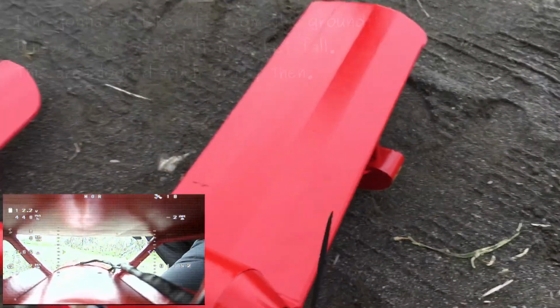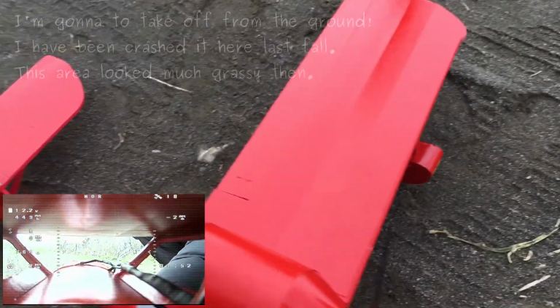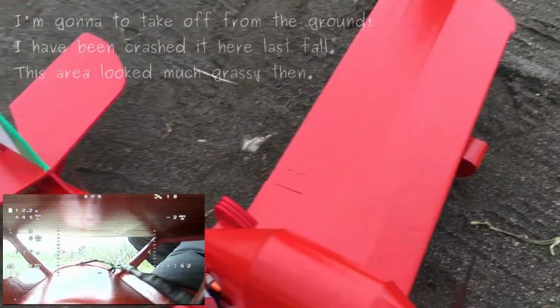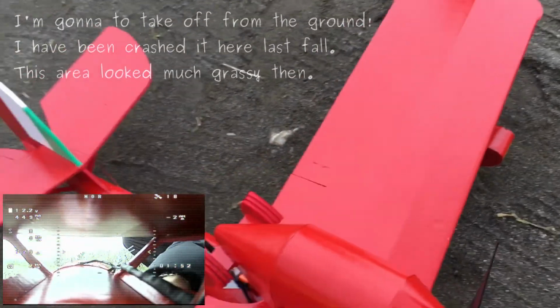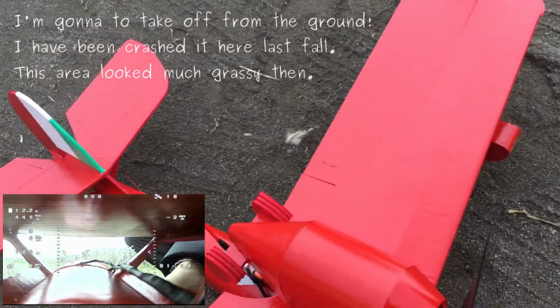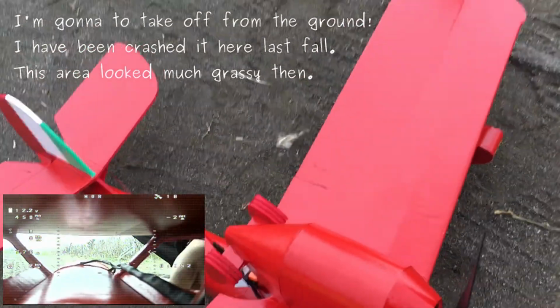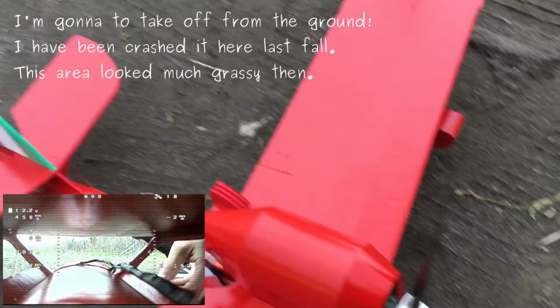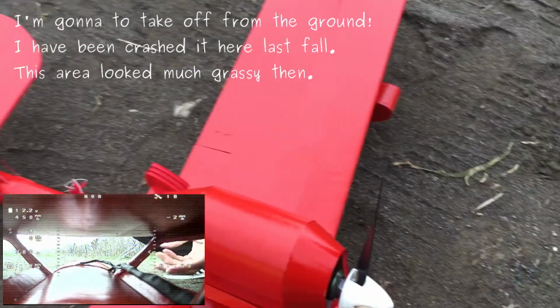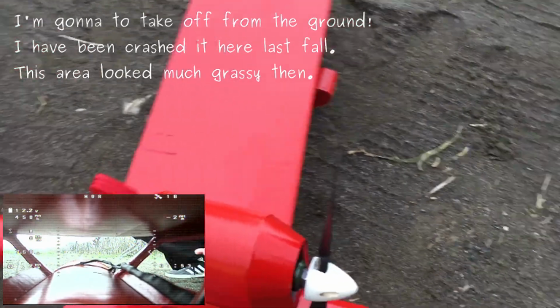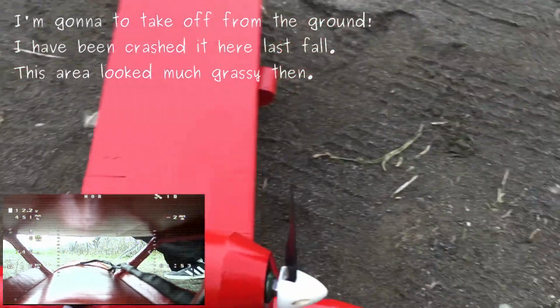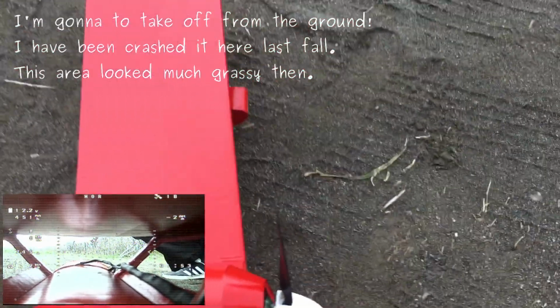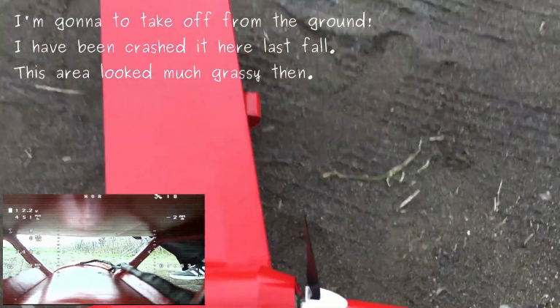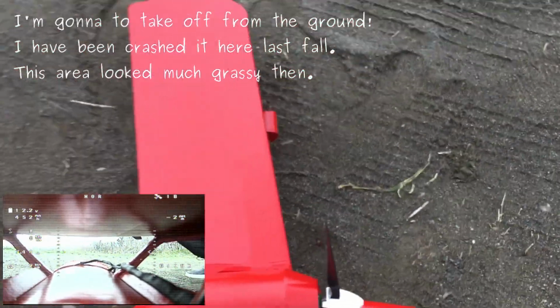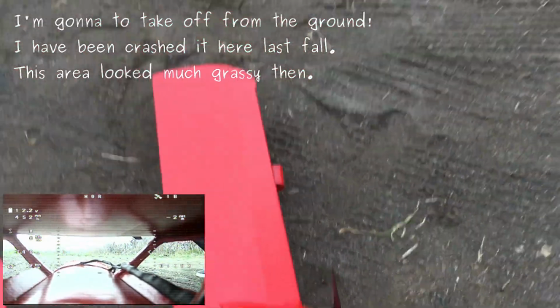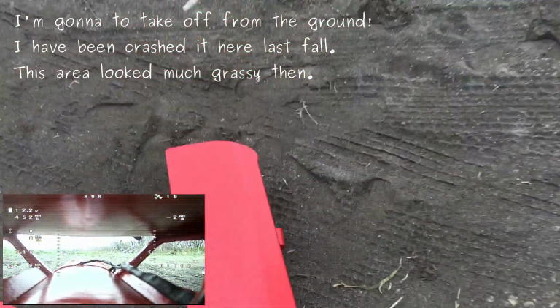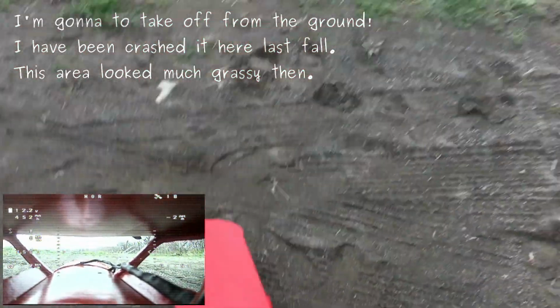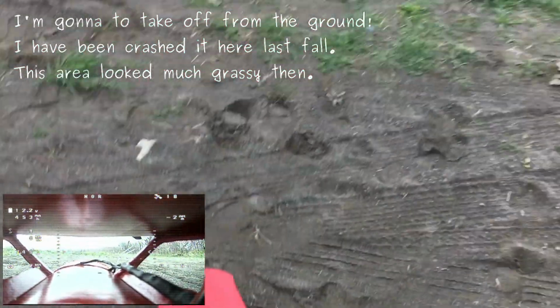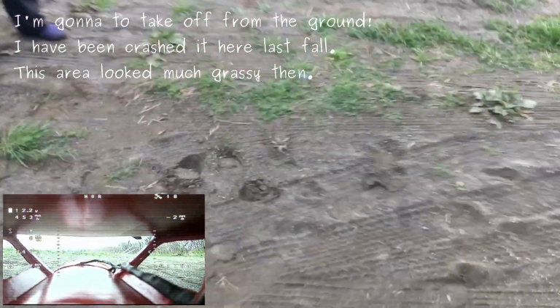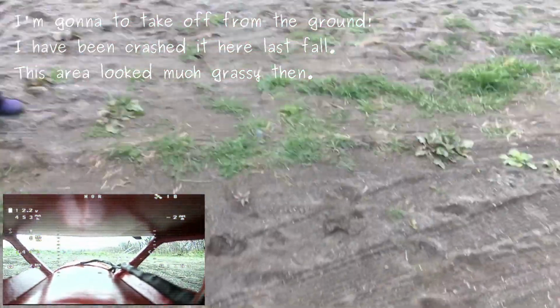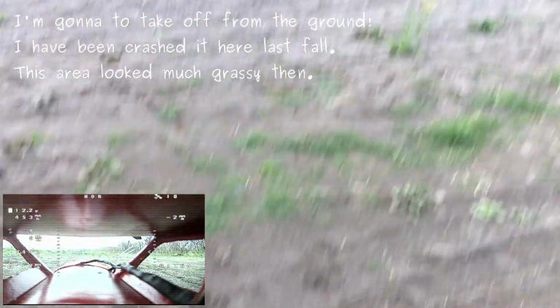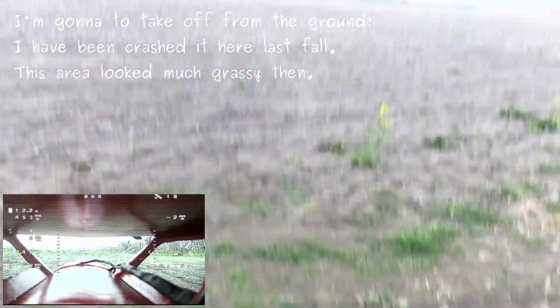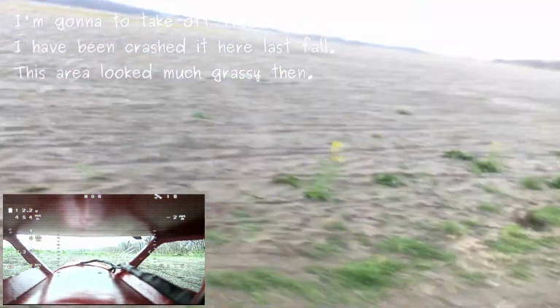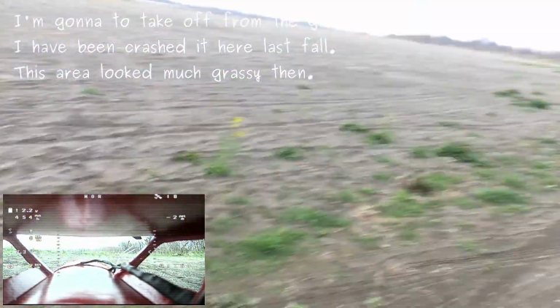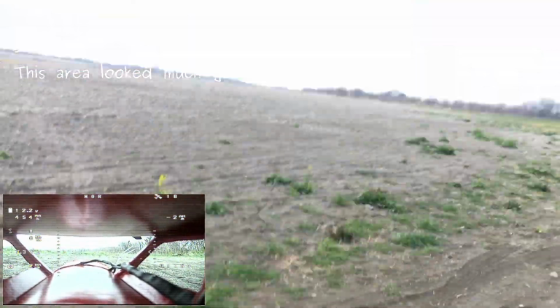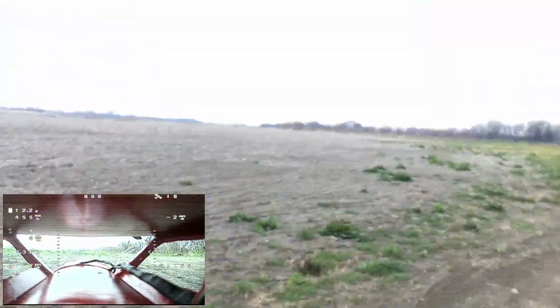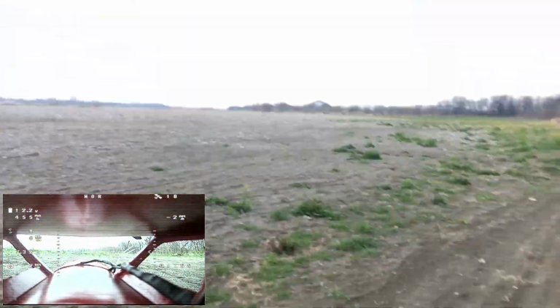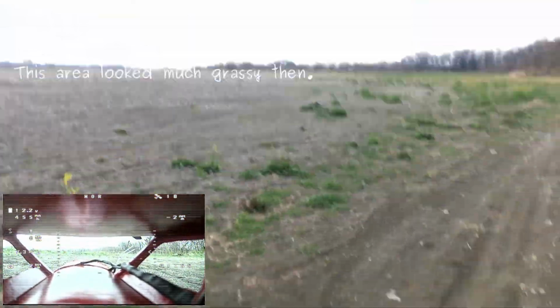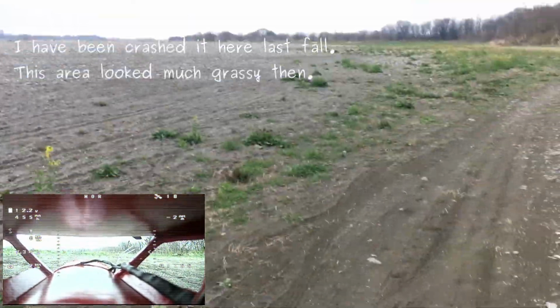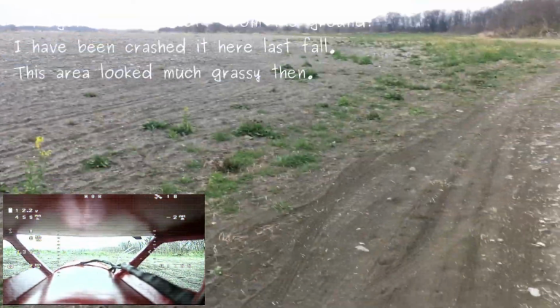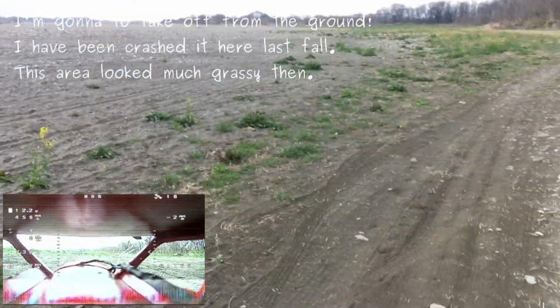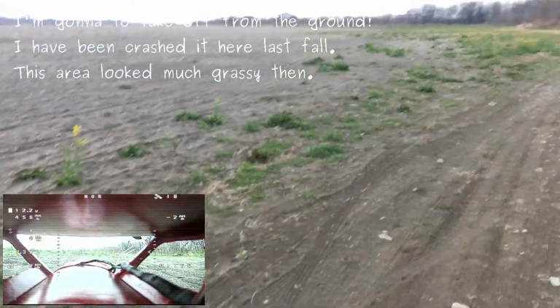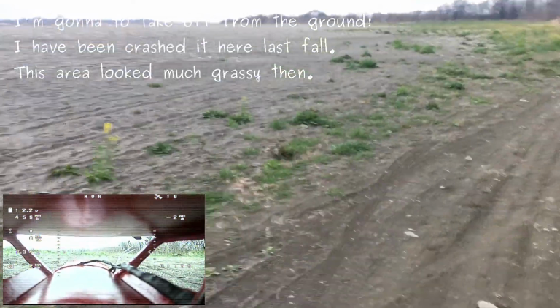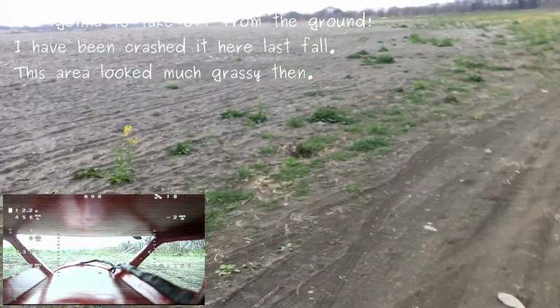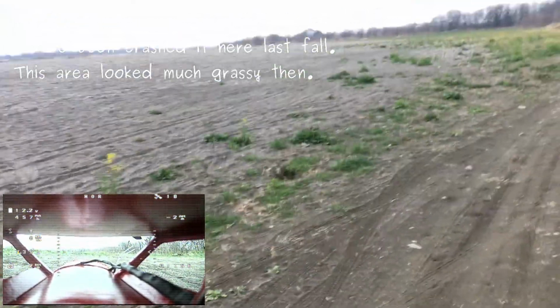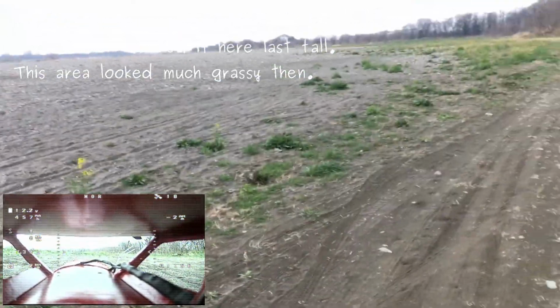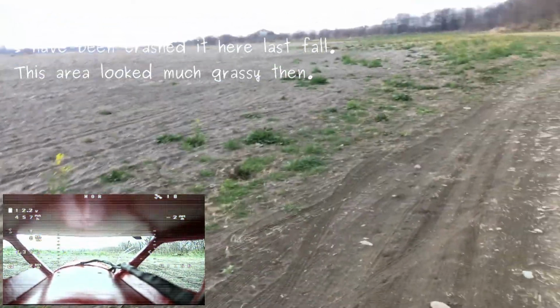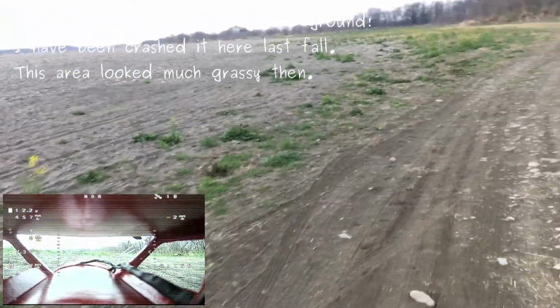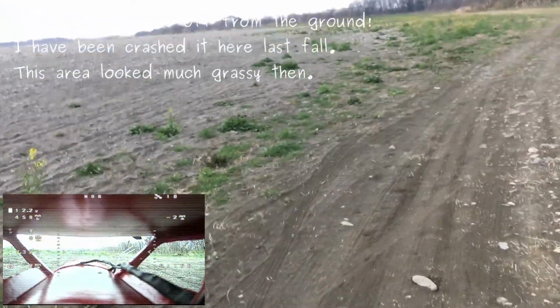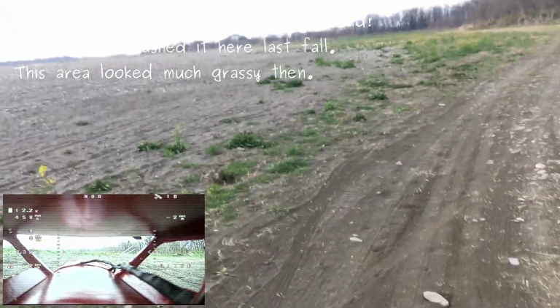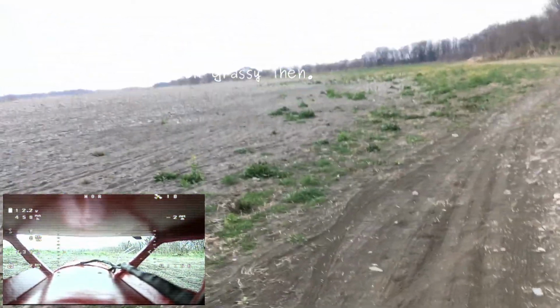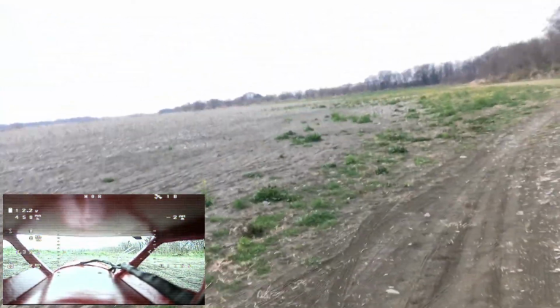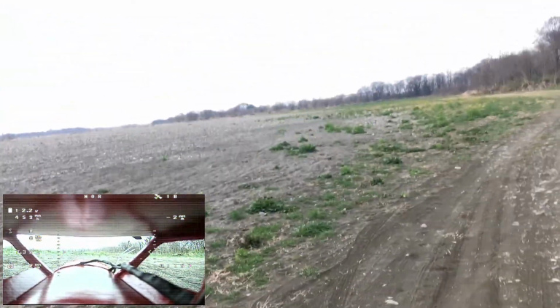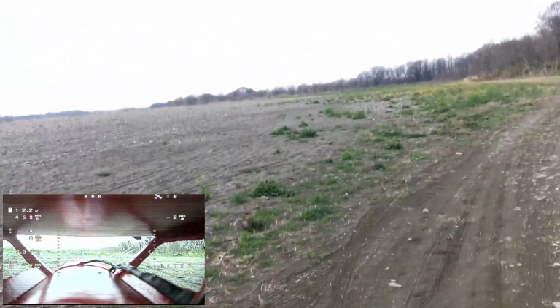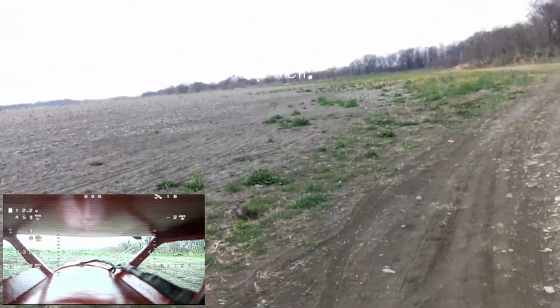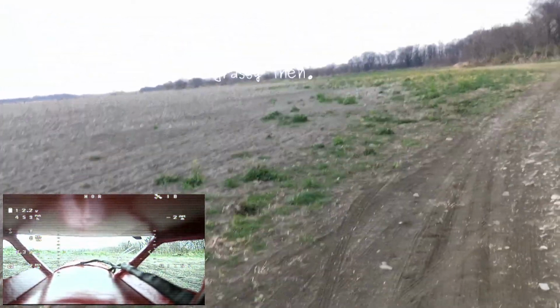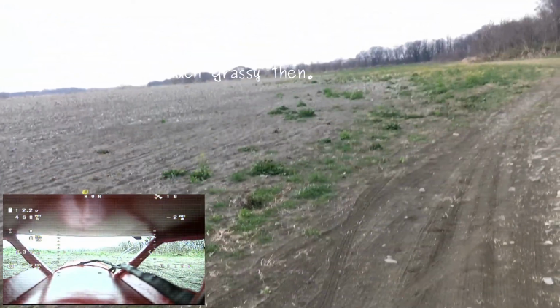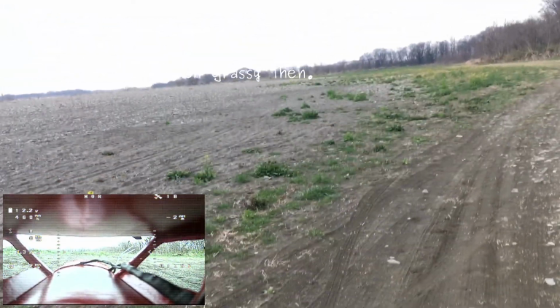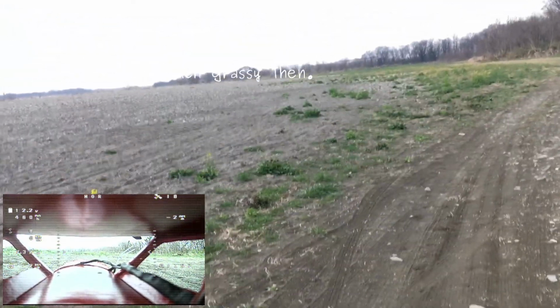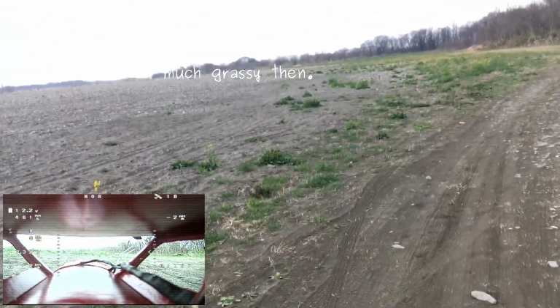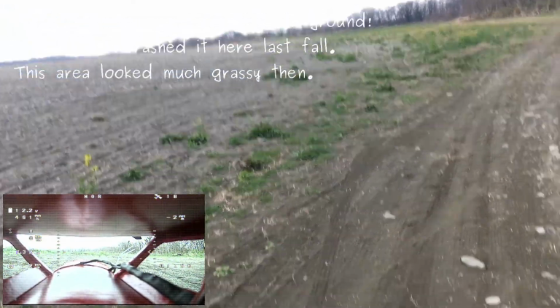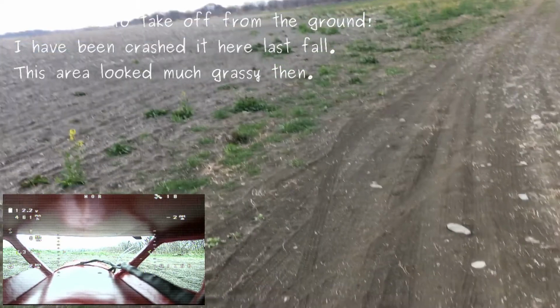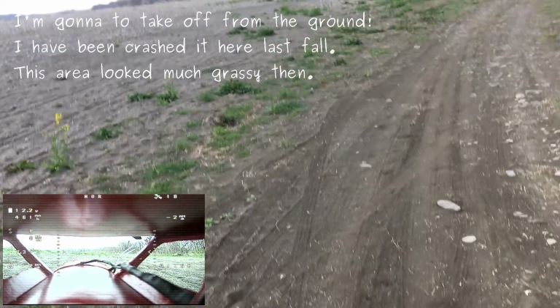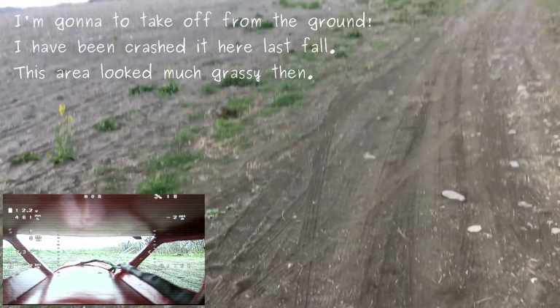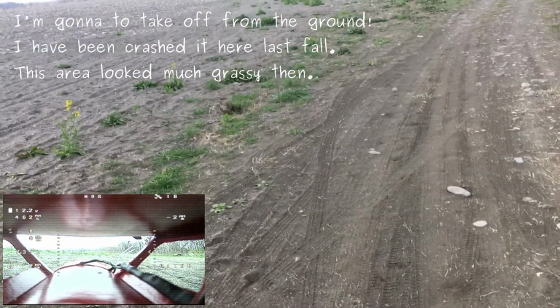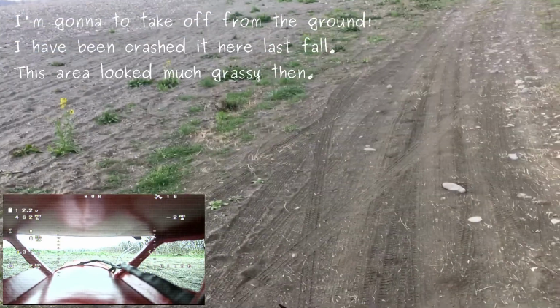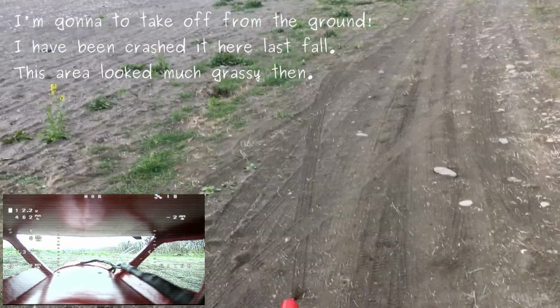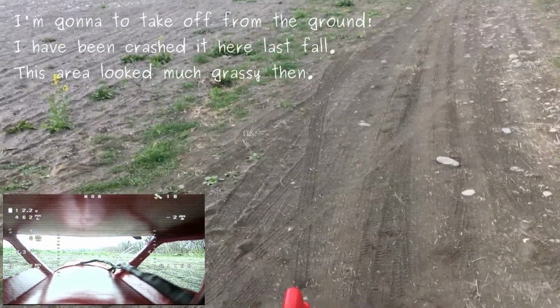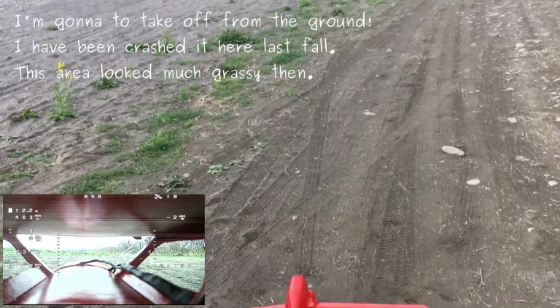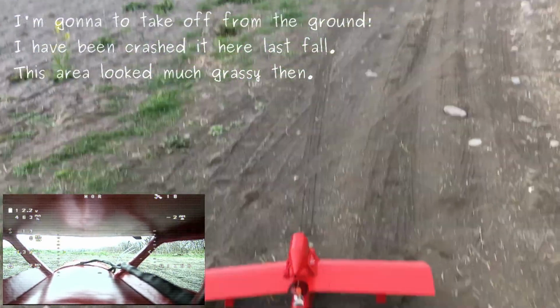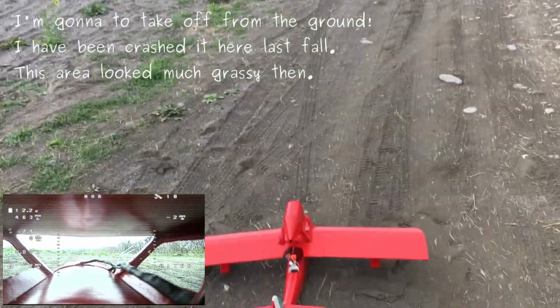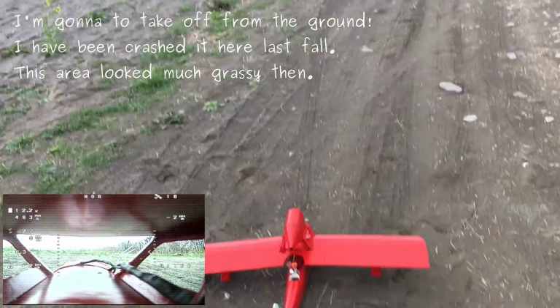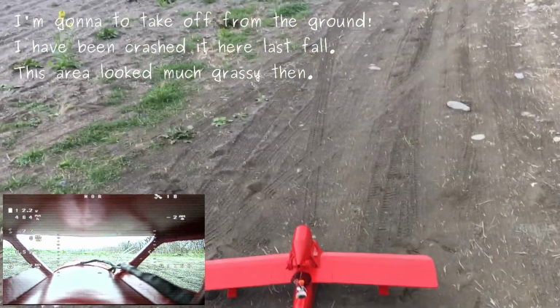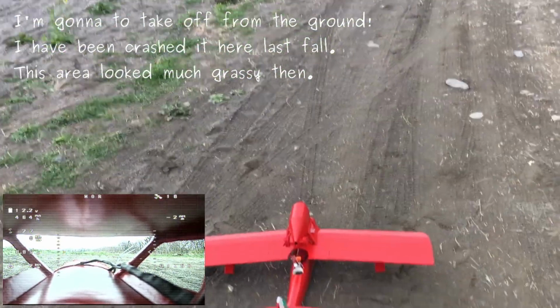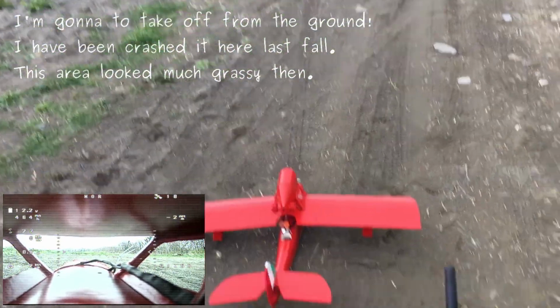I'm going to take off from the ground. I have been crushed it here last fall. This area looked much grassy then.